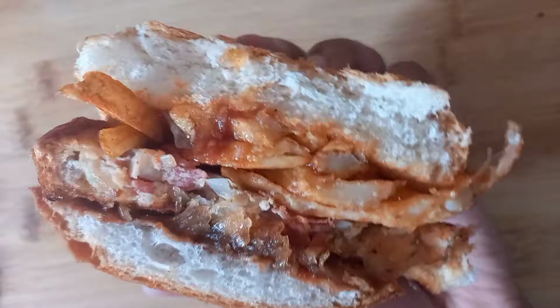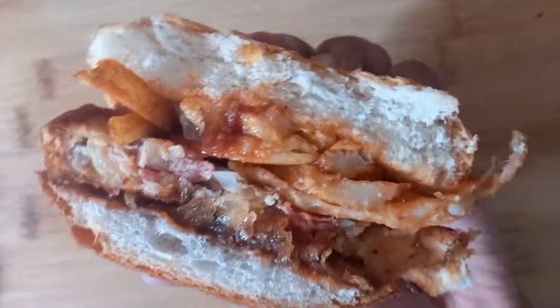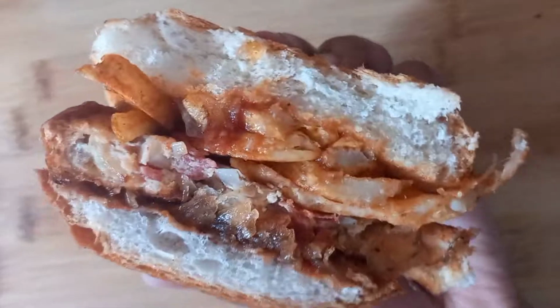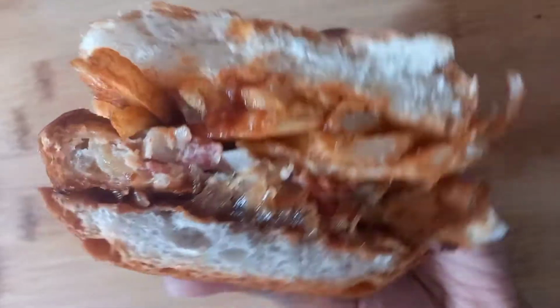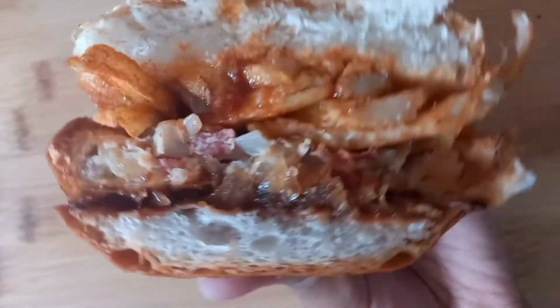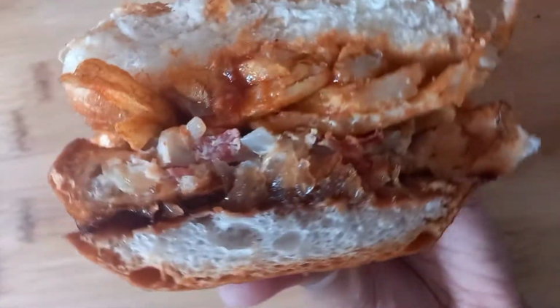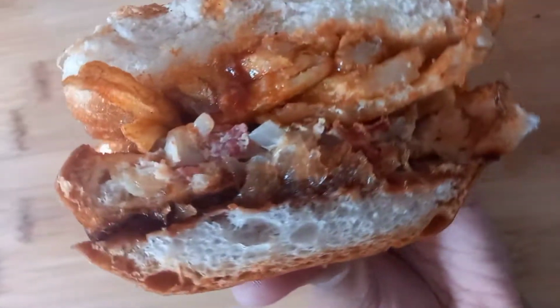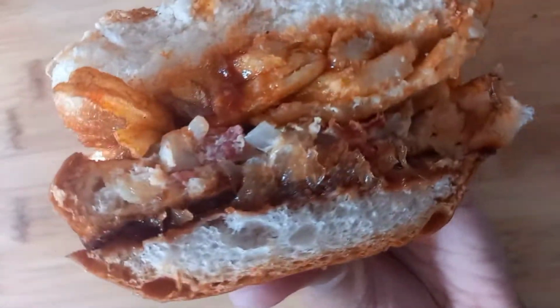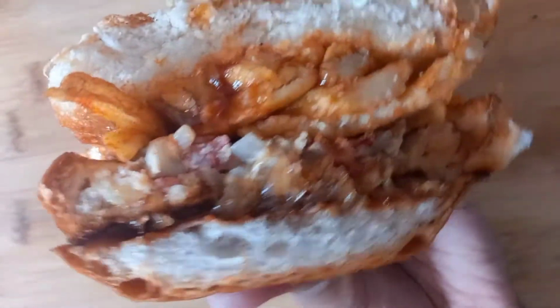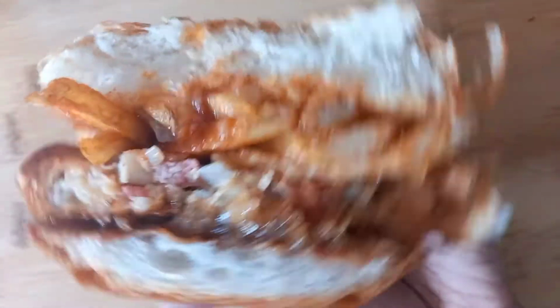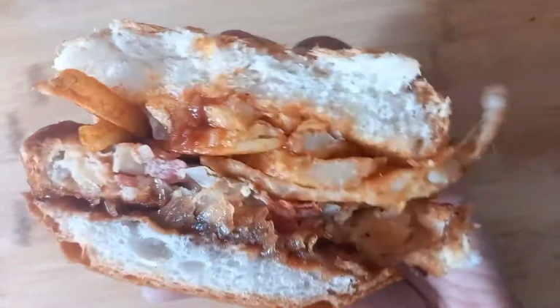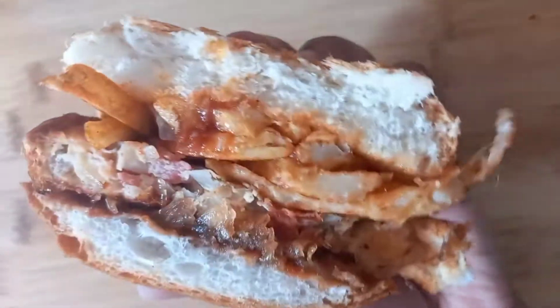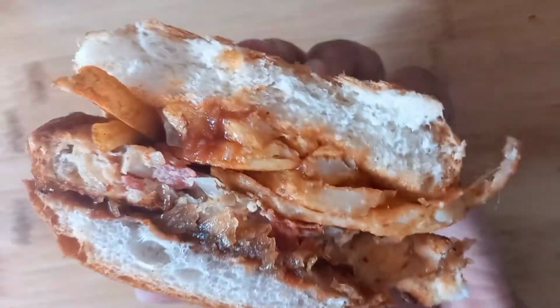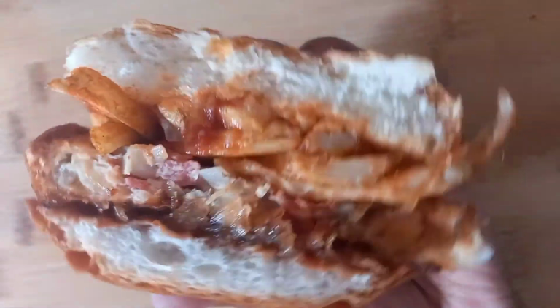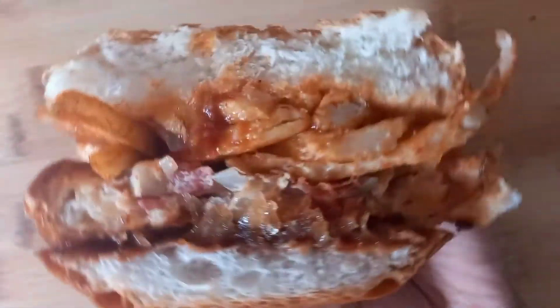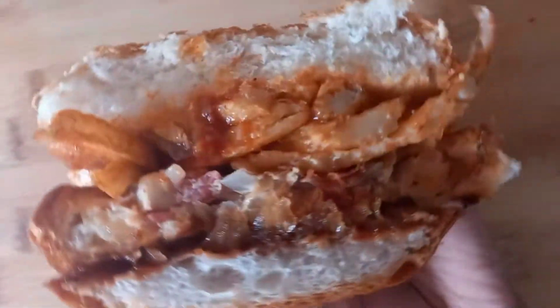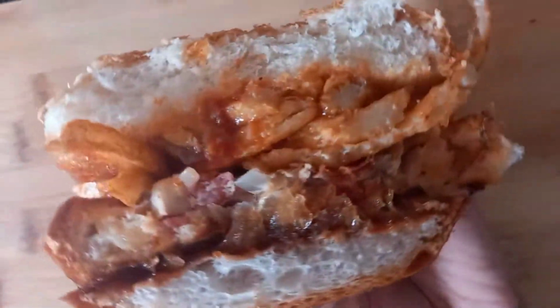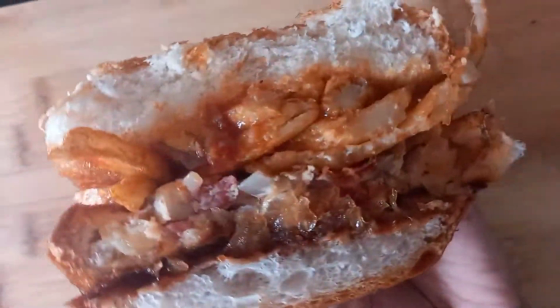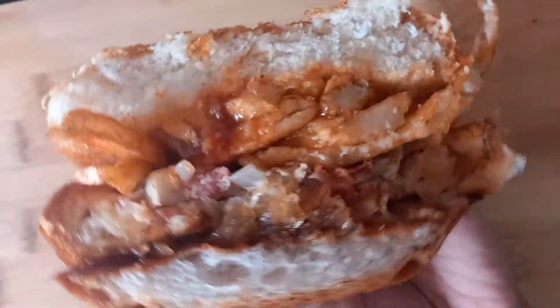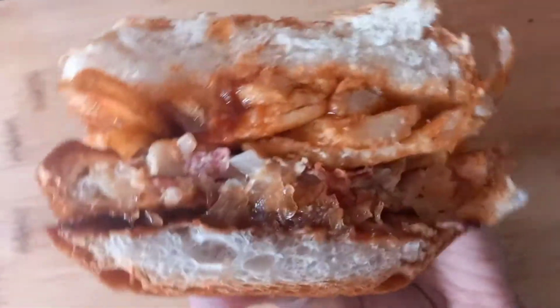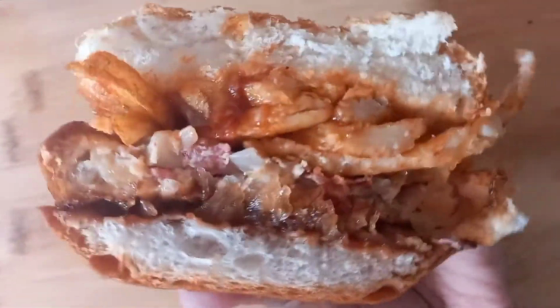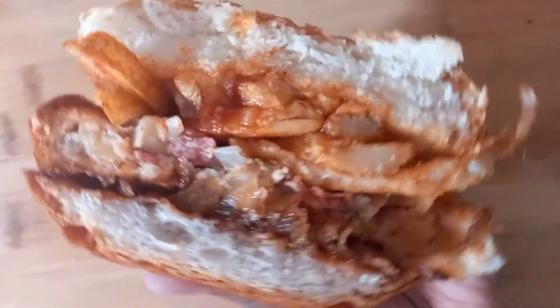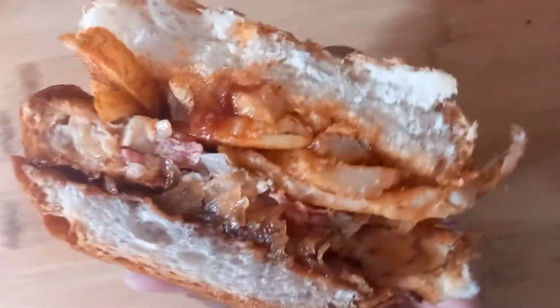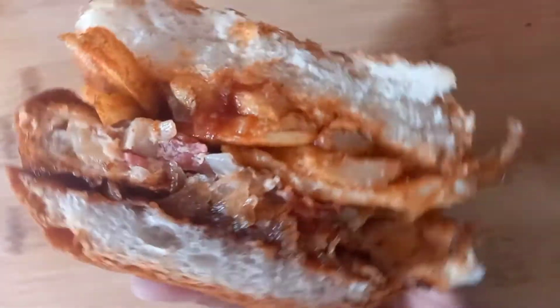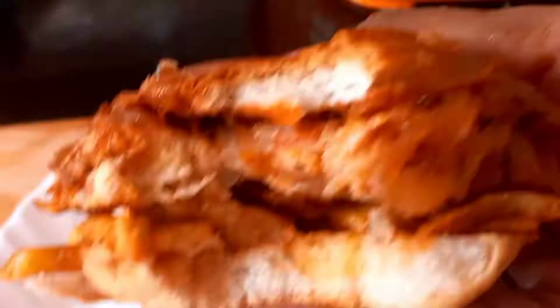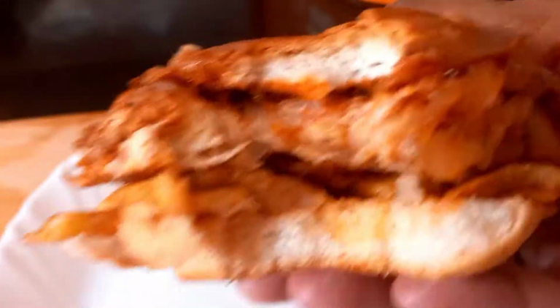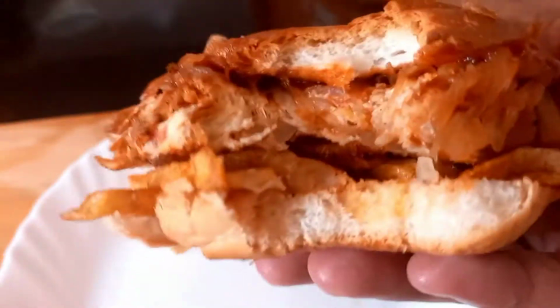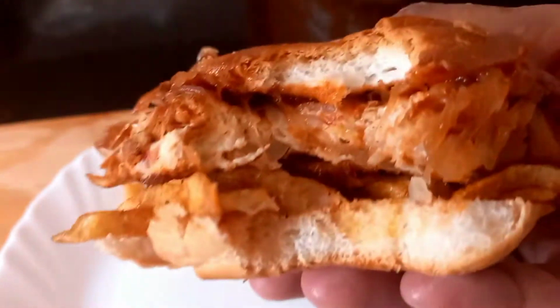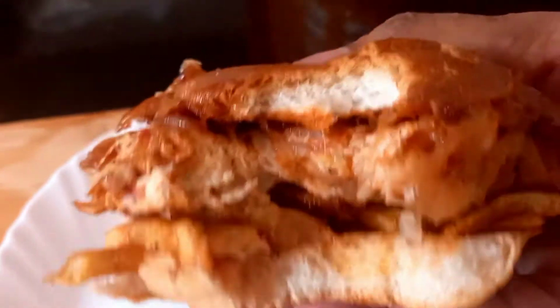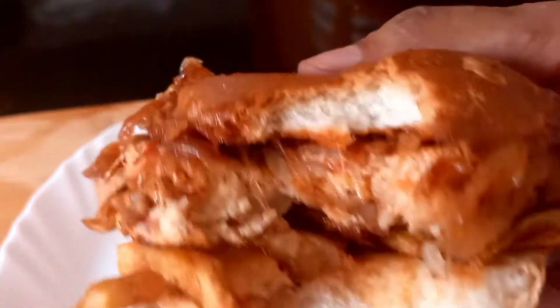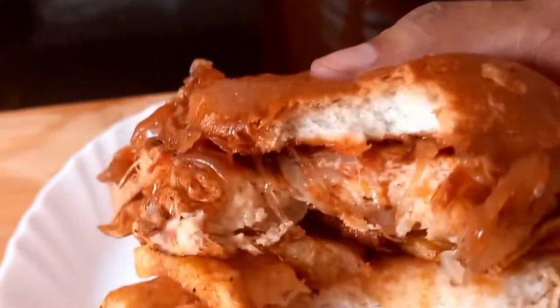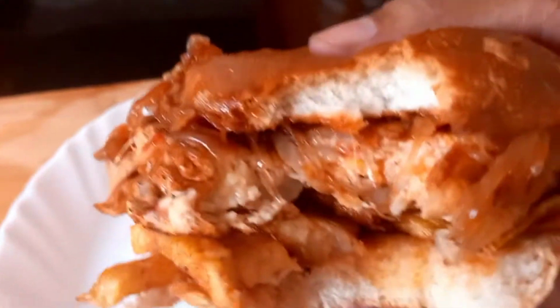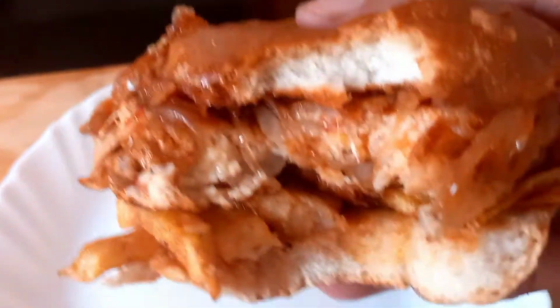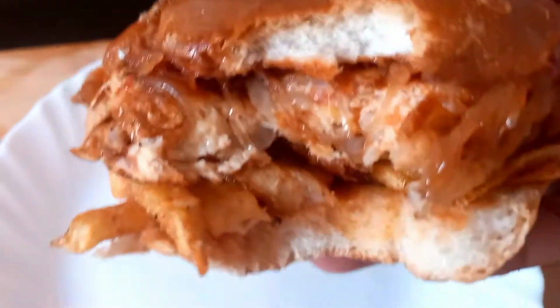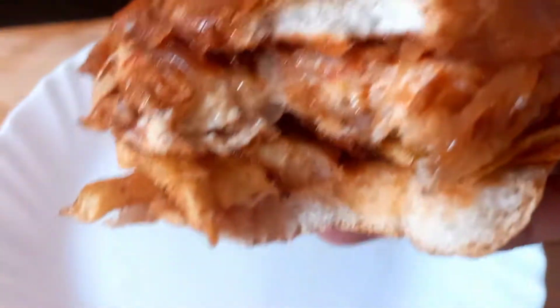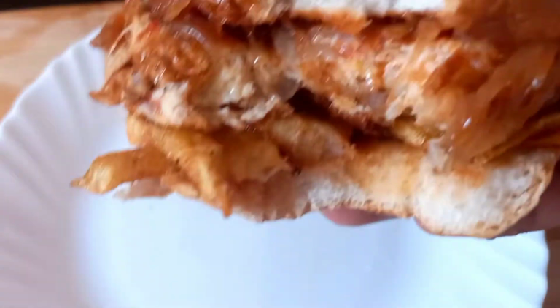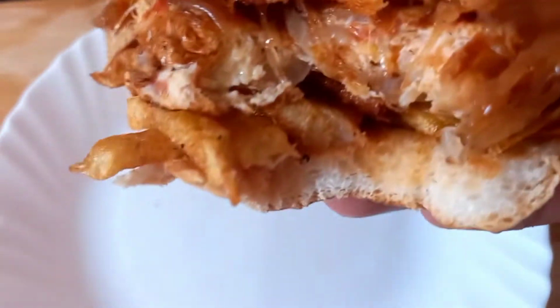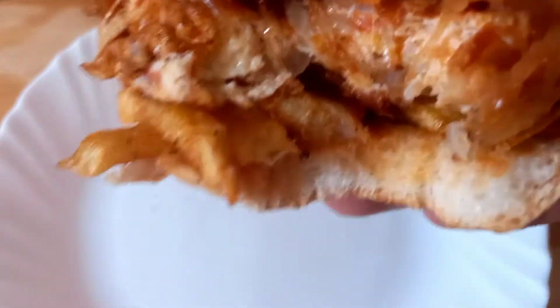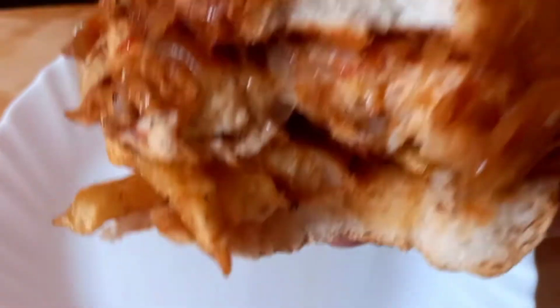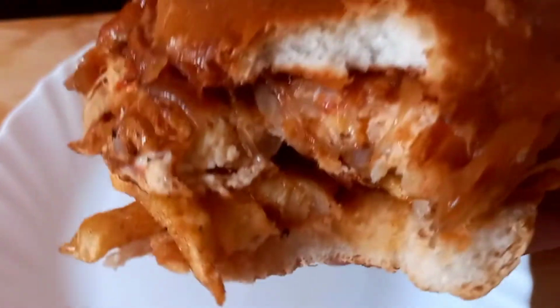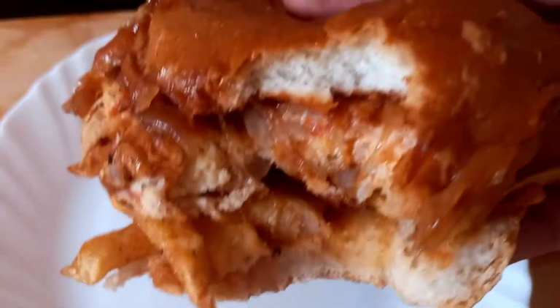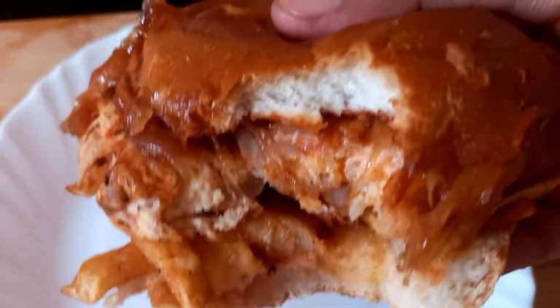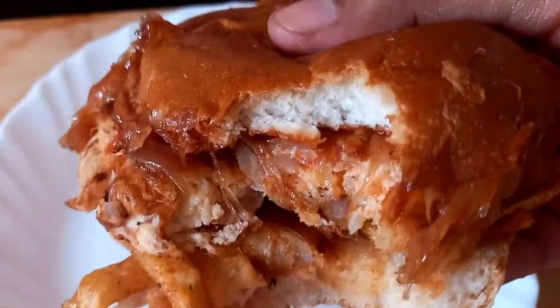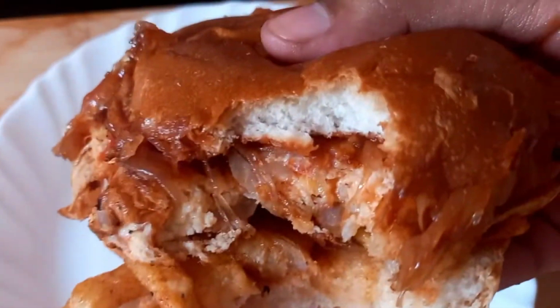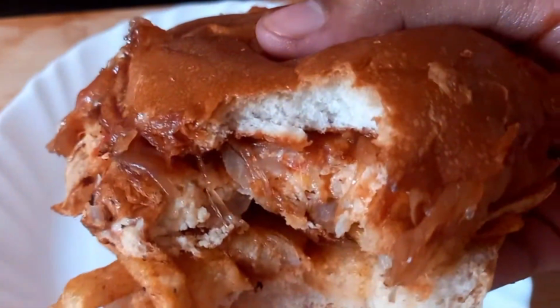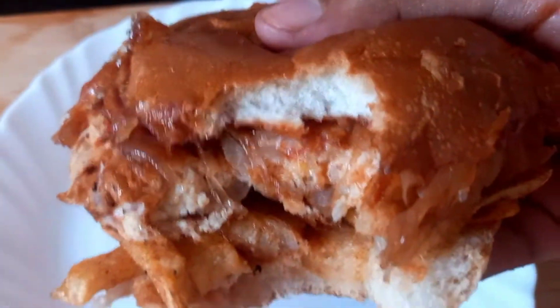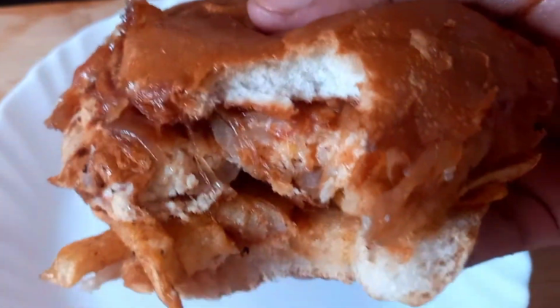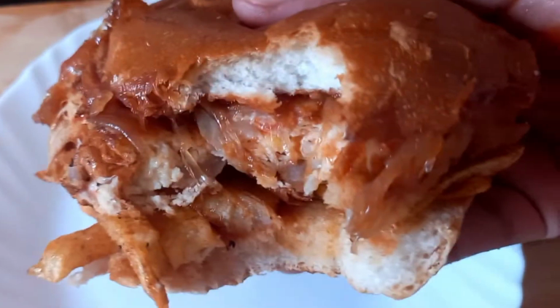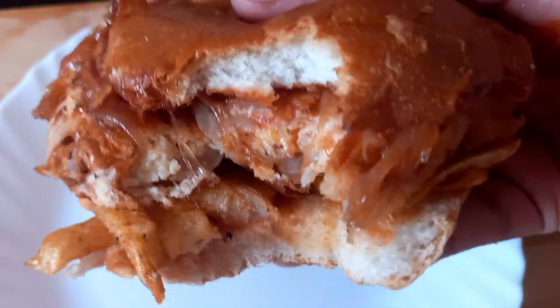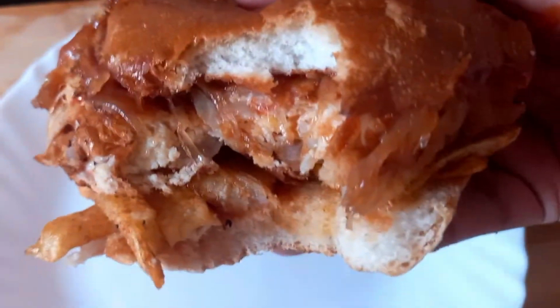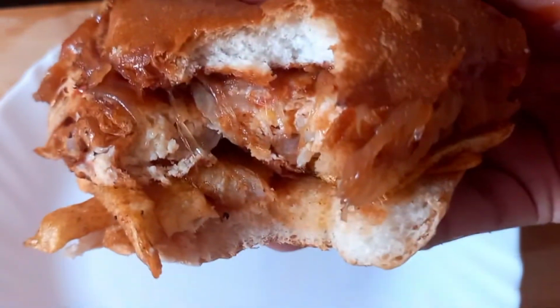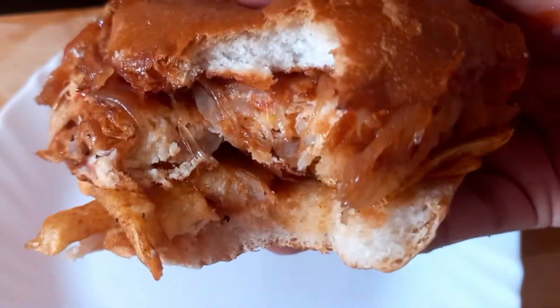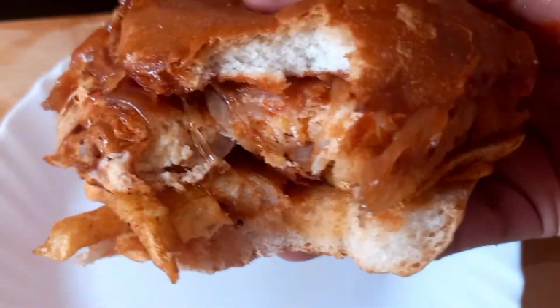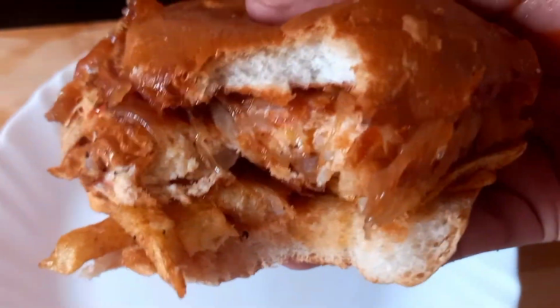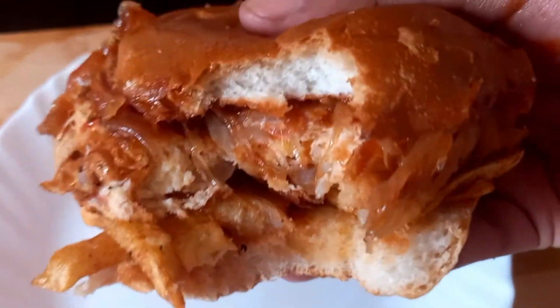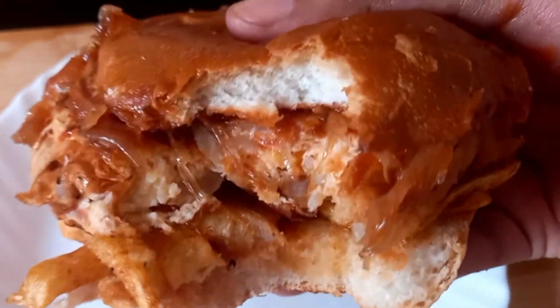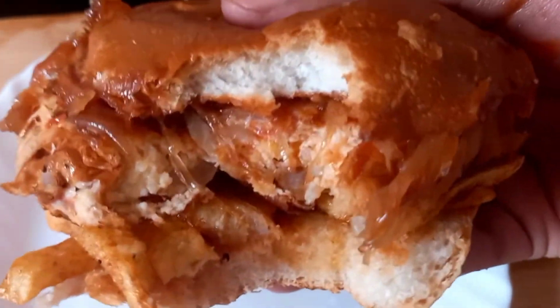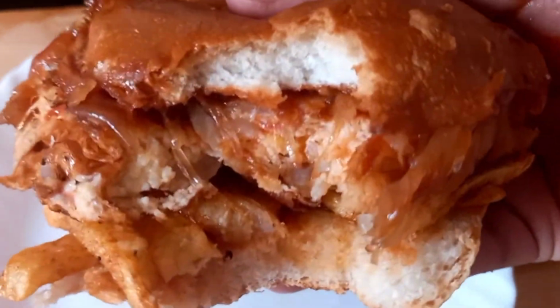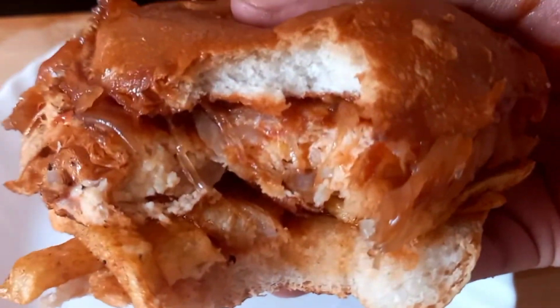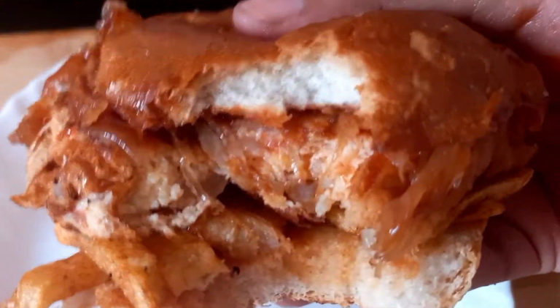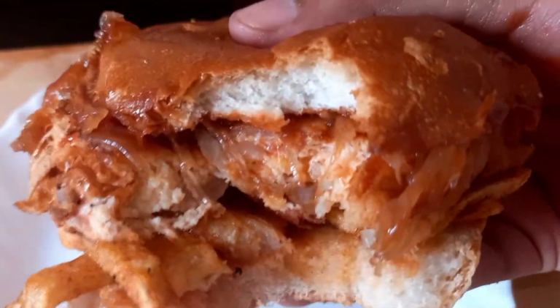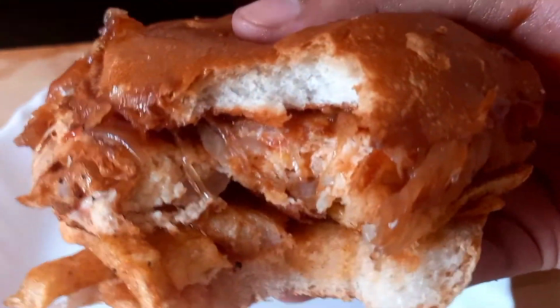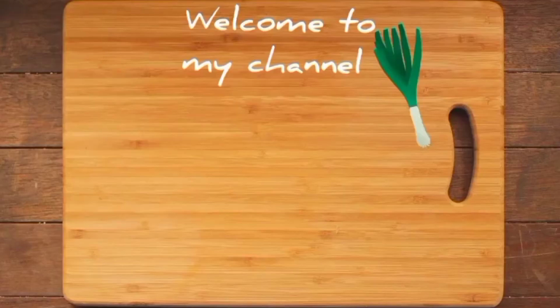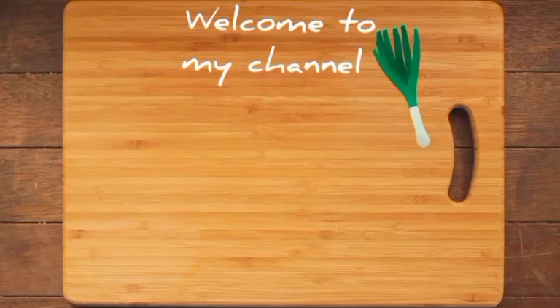Today we are going to make french onion fries burger. See how delicious it looks. Let's begin the recipe.